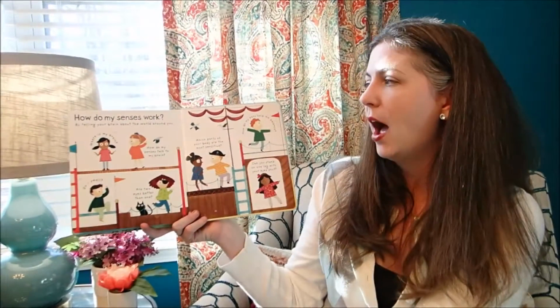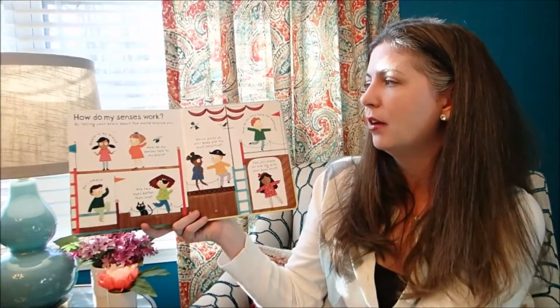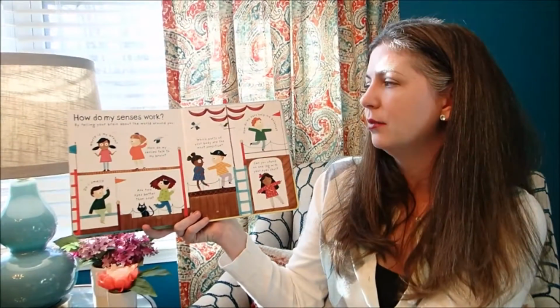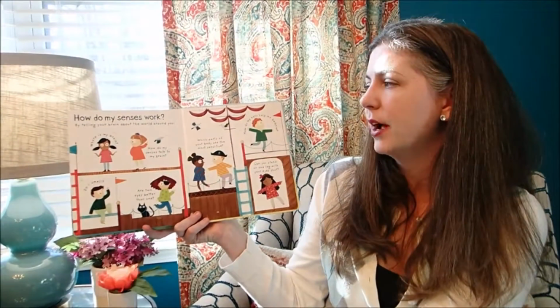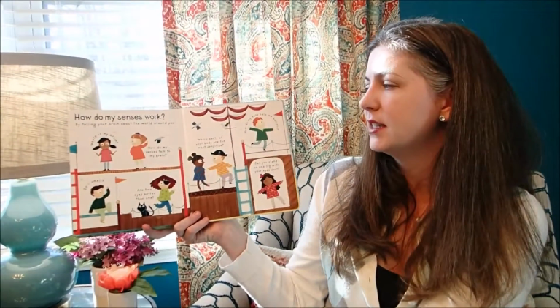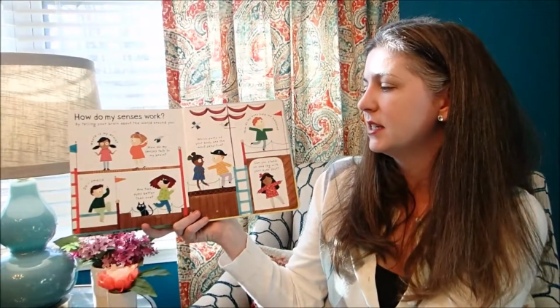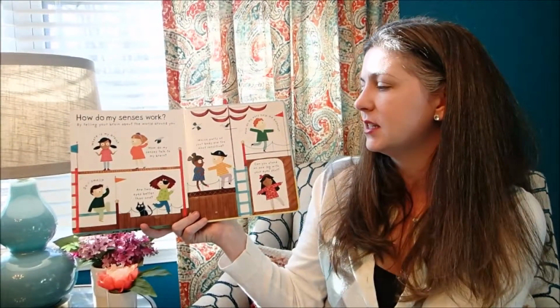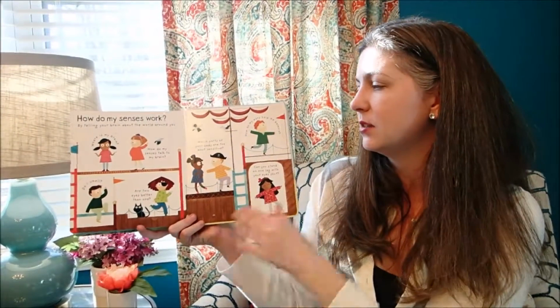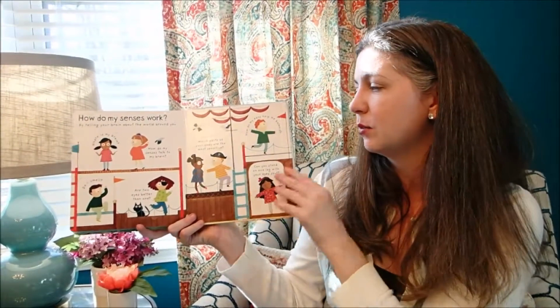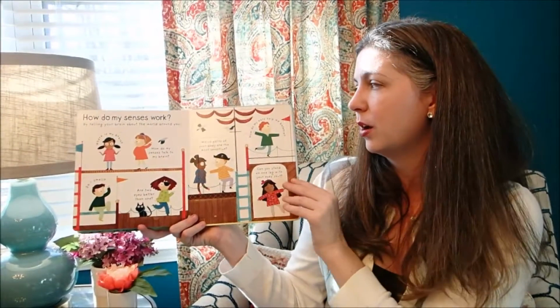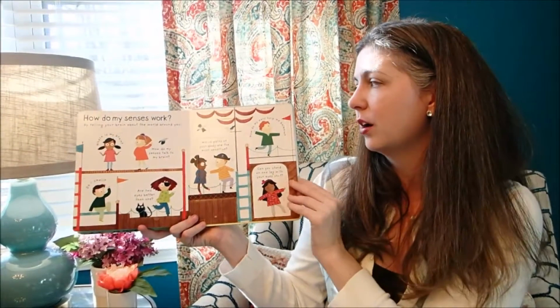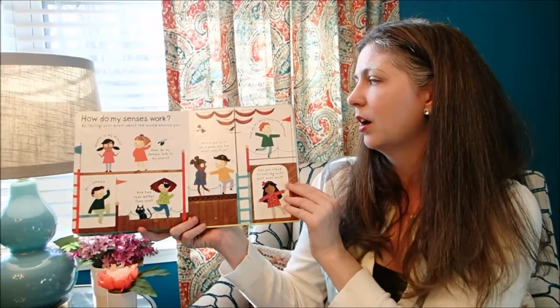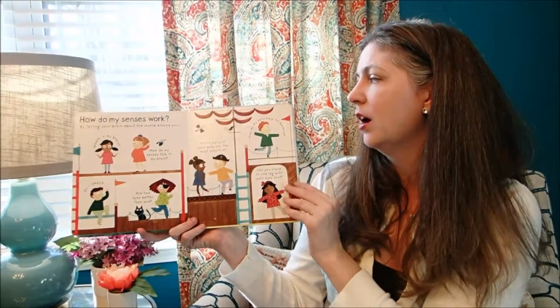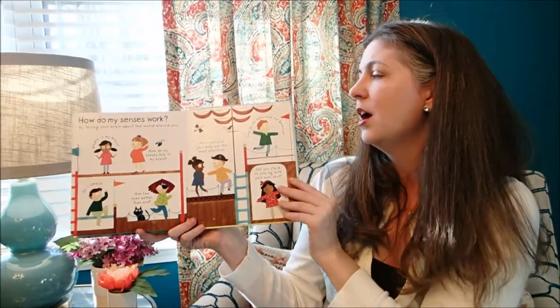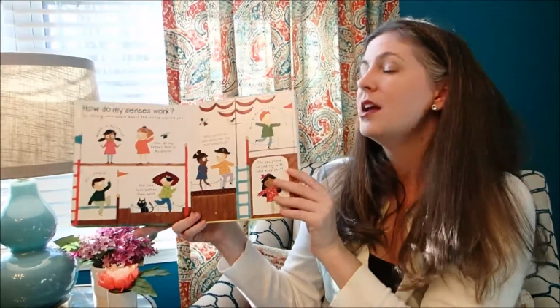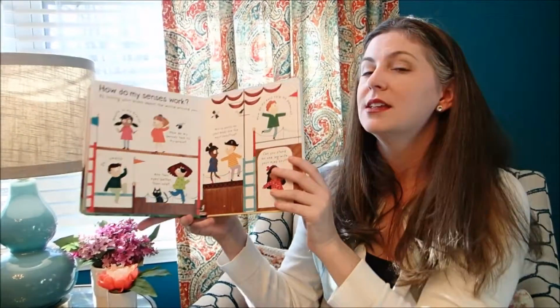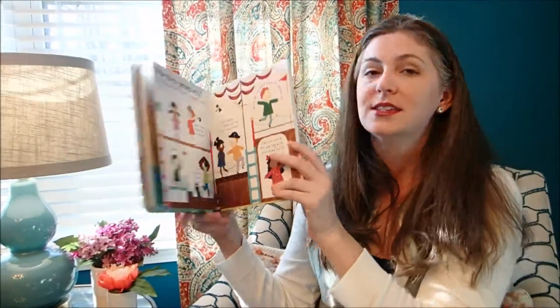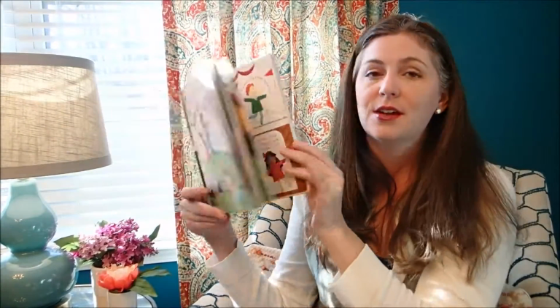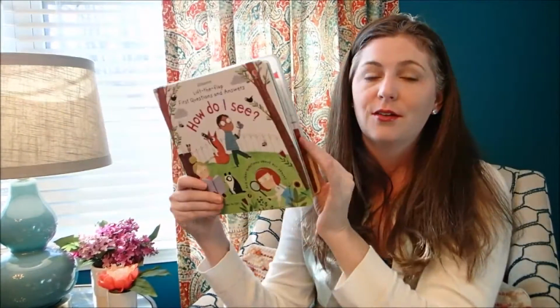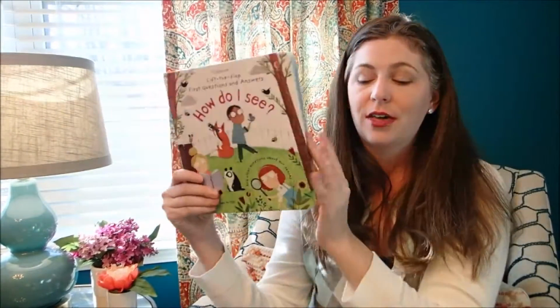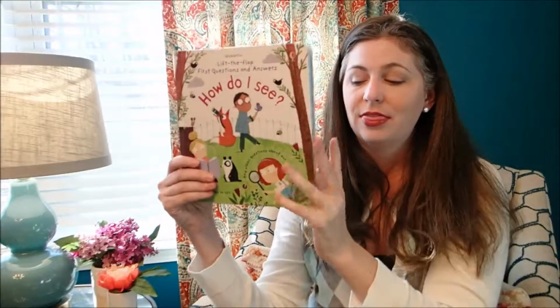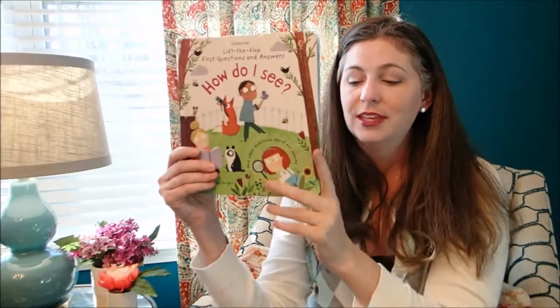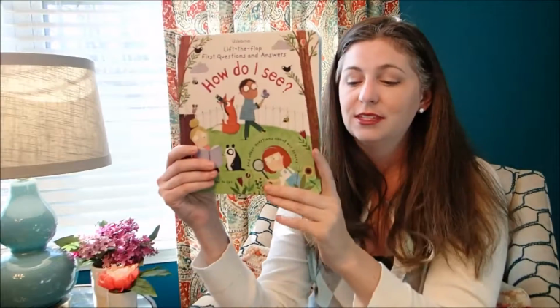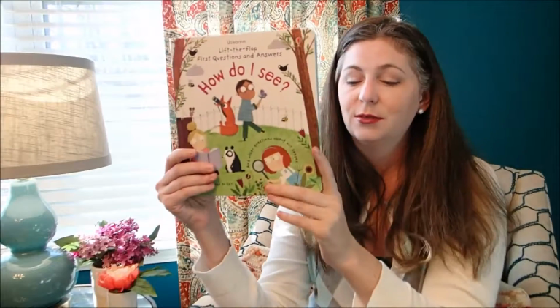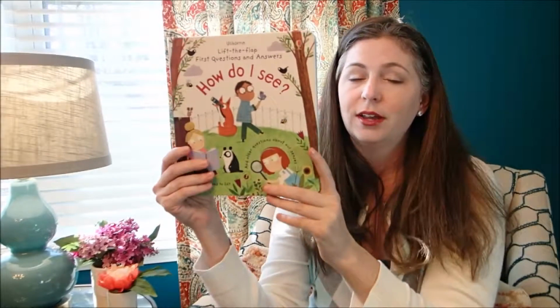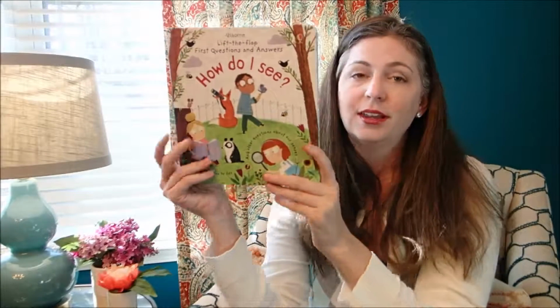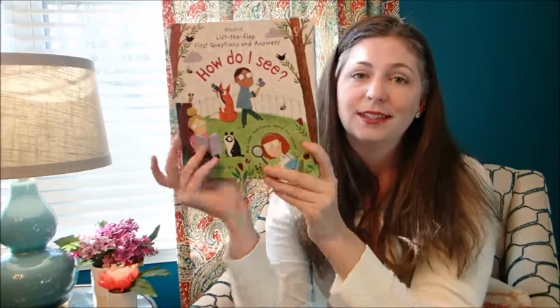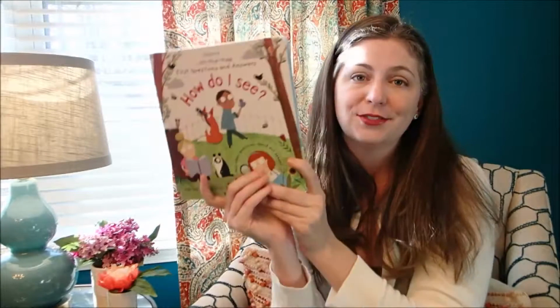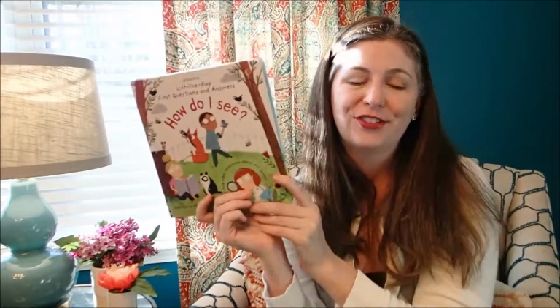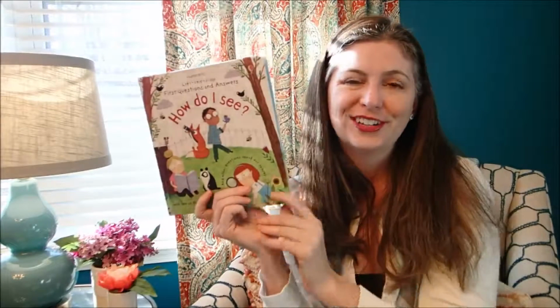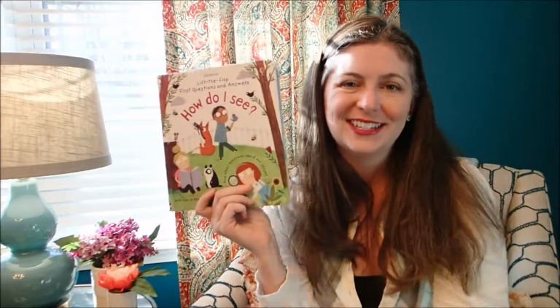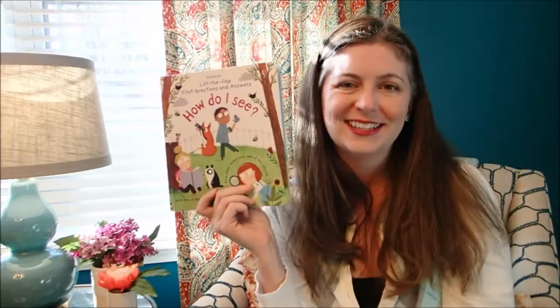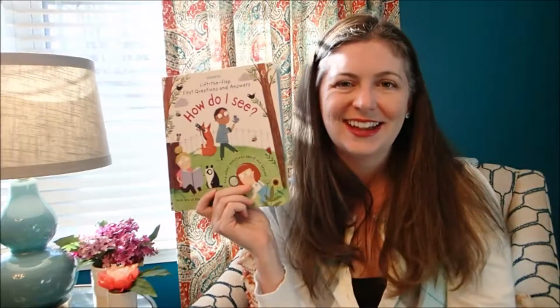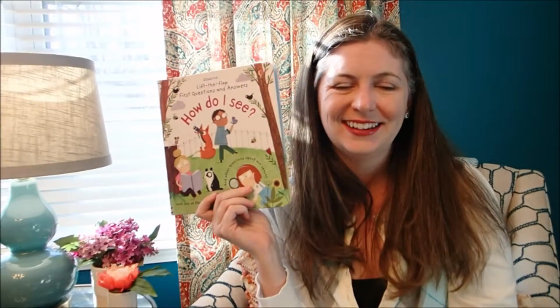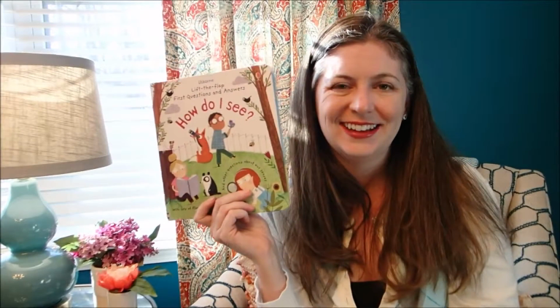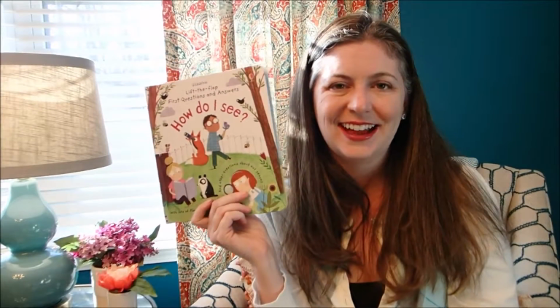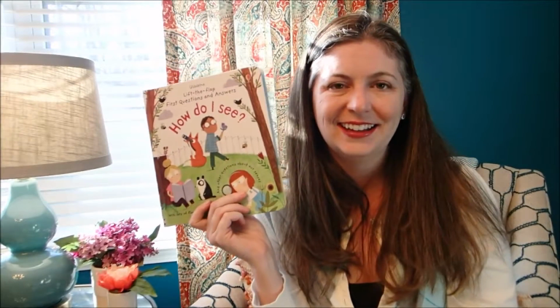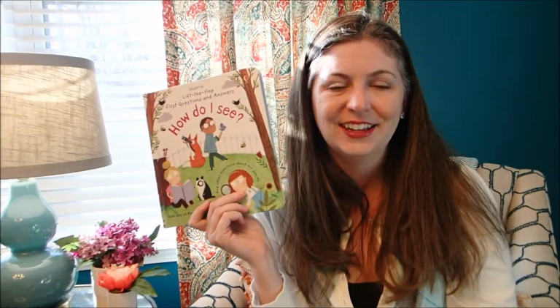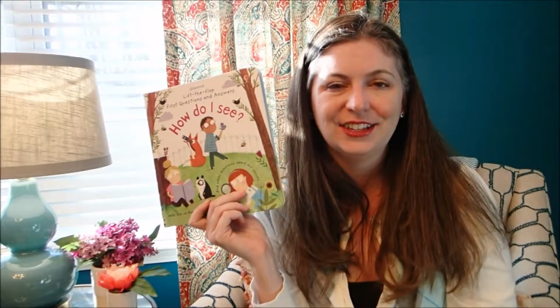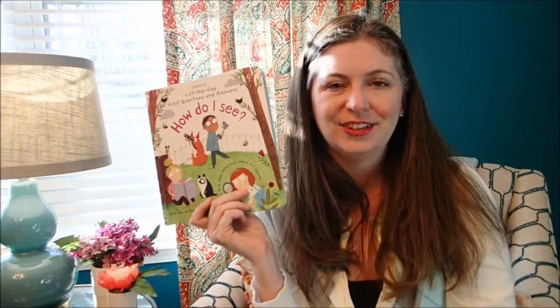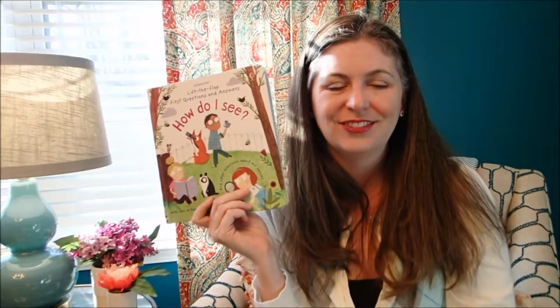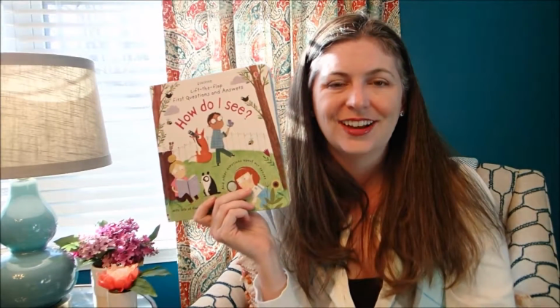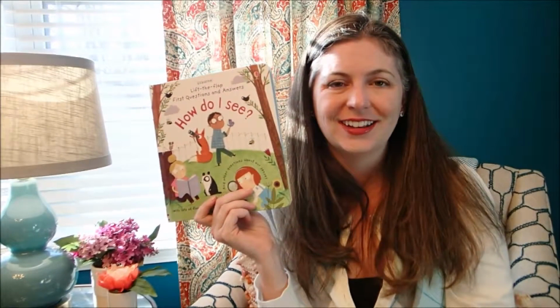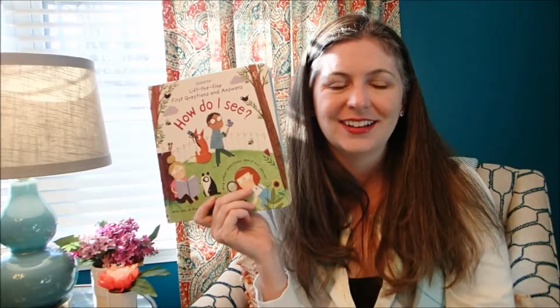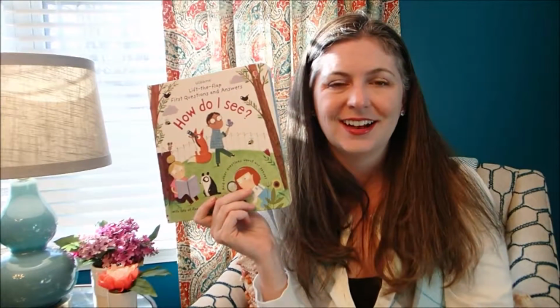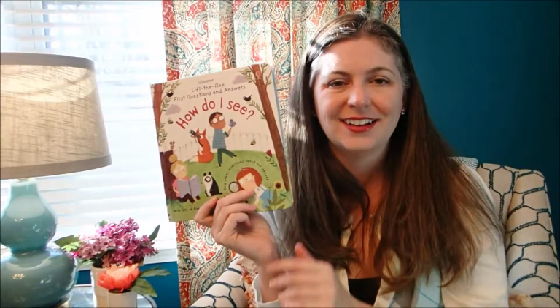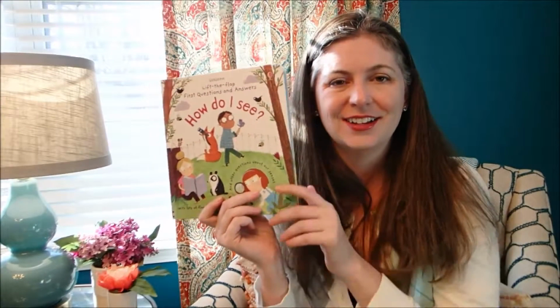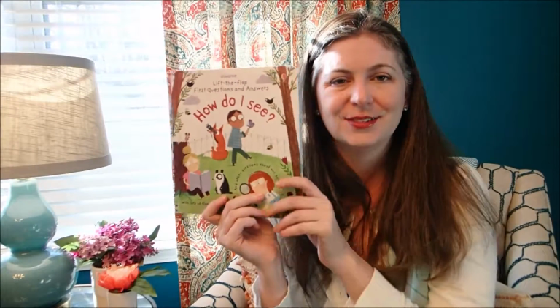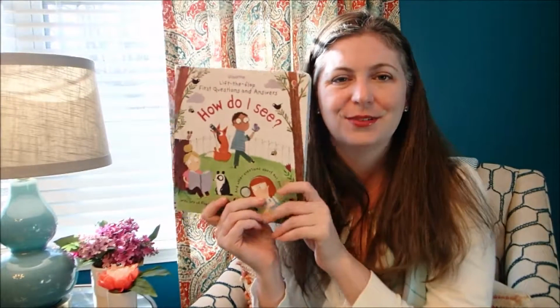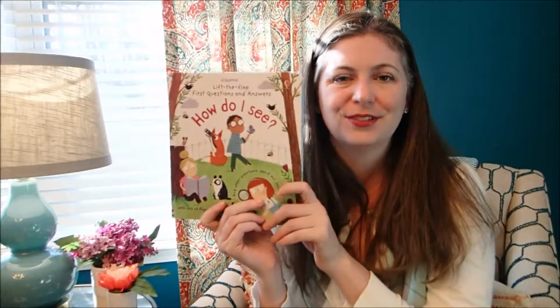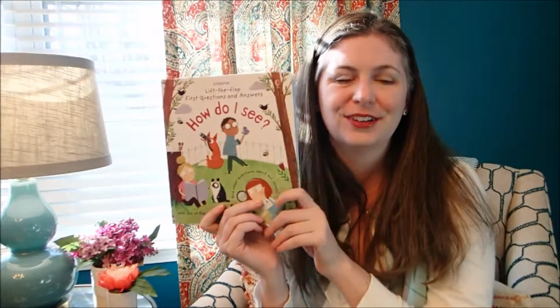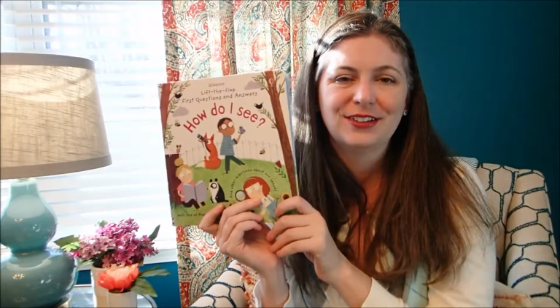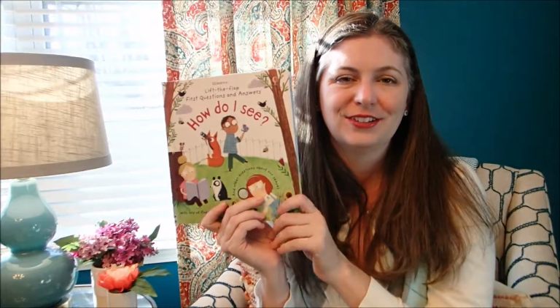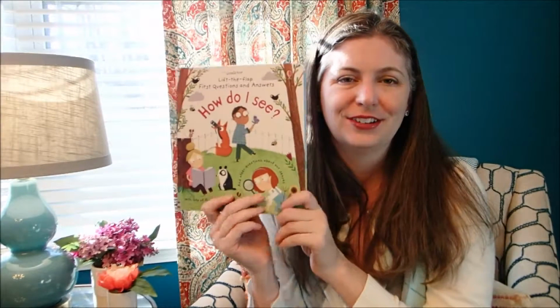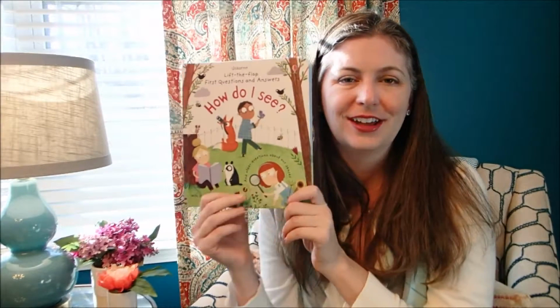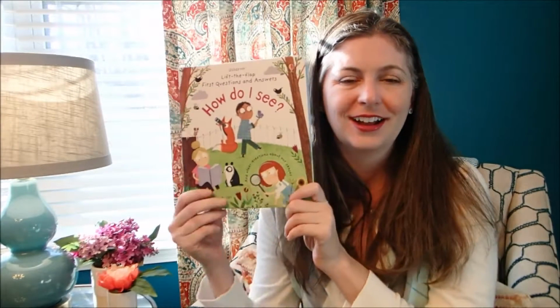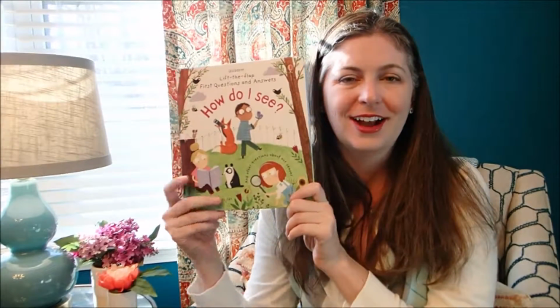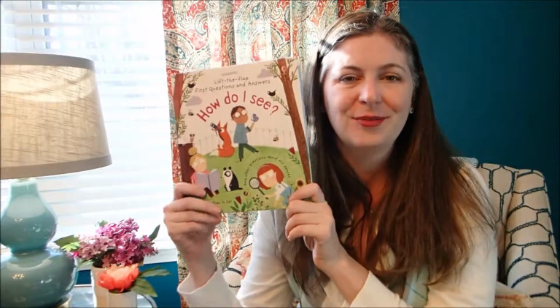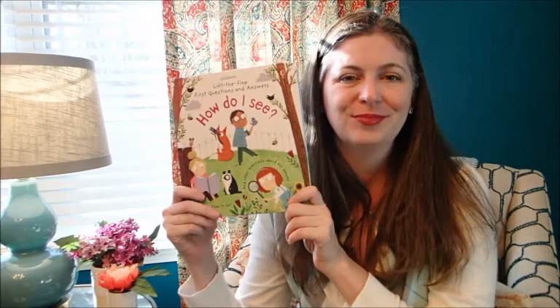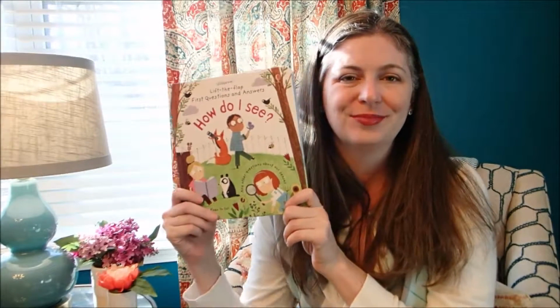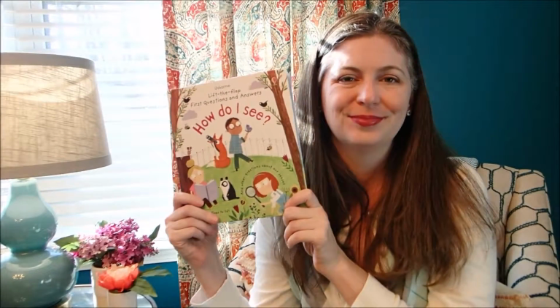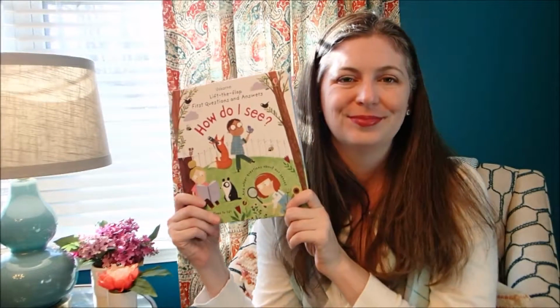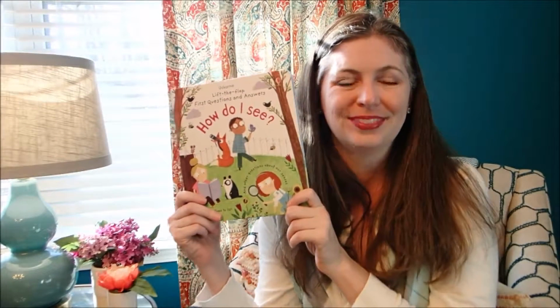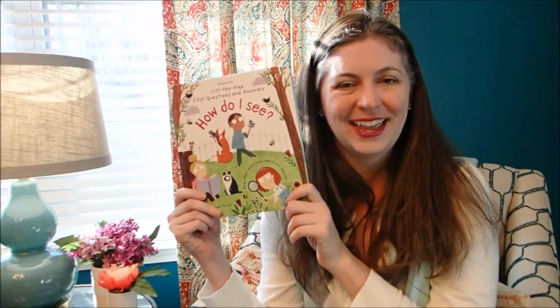'How do my senses work?' This book is $14.99 and you can find it at usbornereadingcorner.com. Thanks!